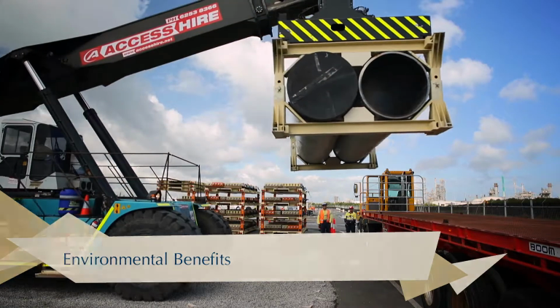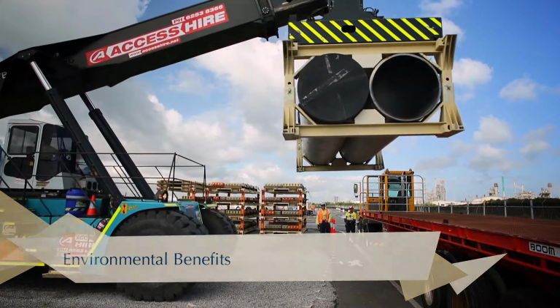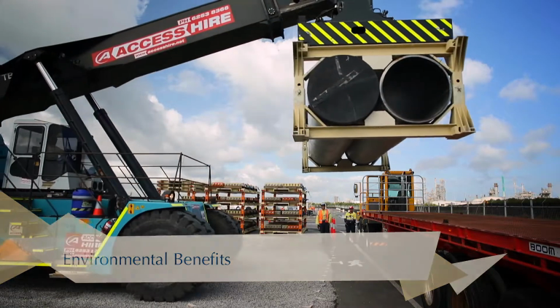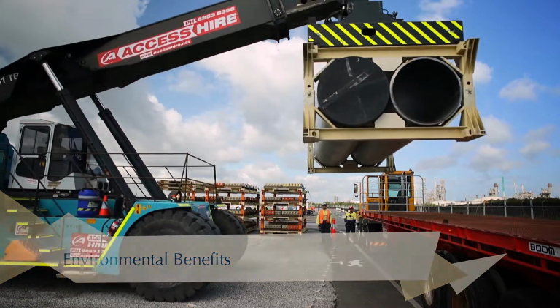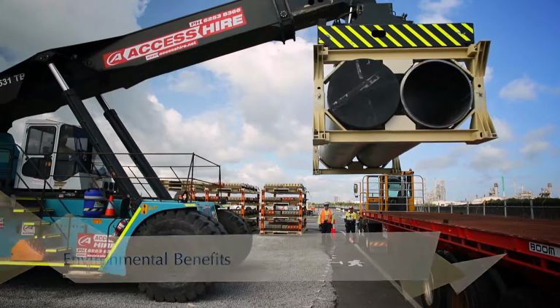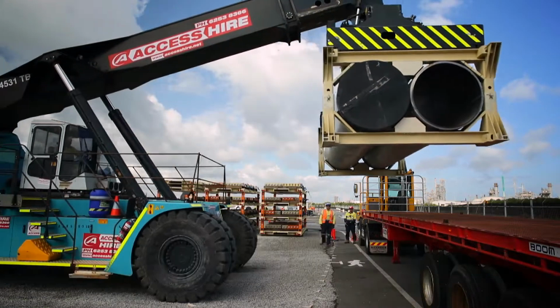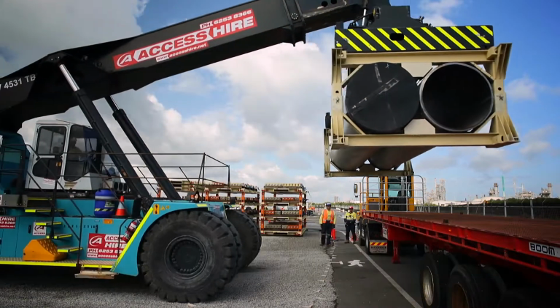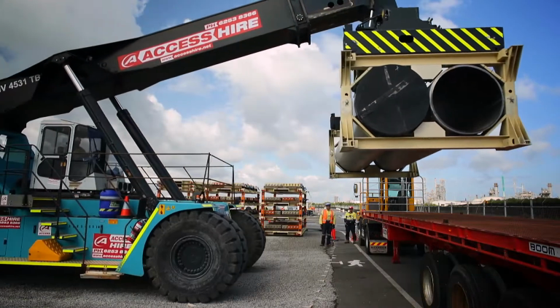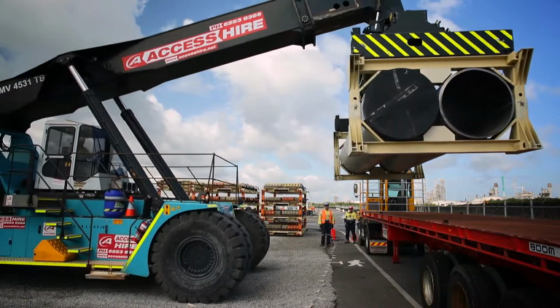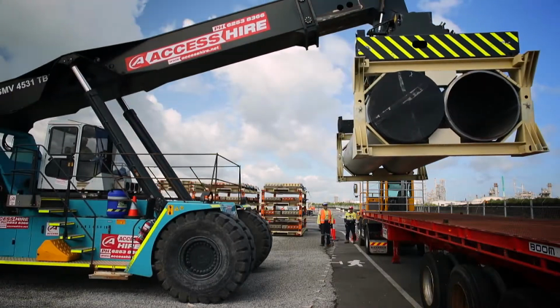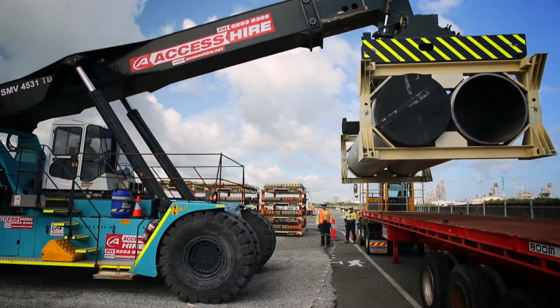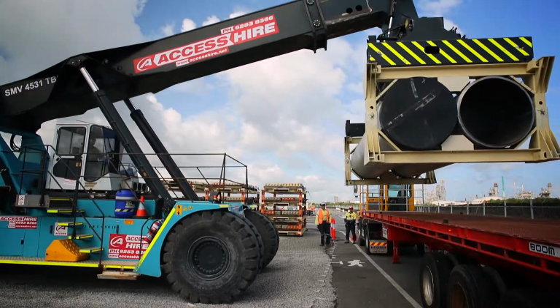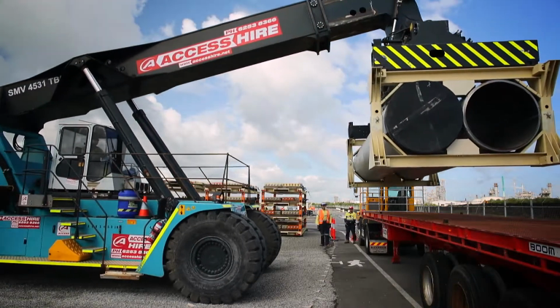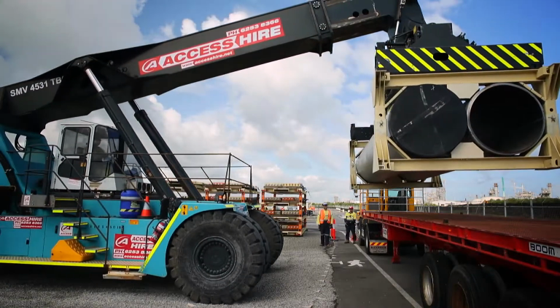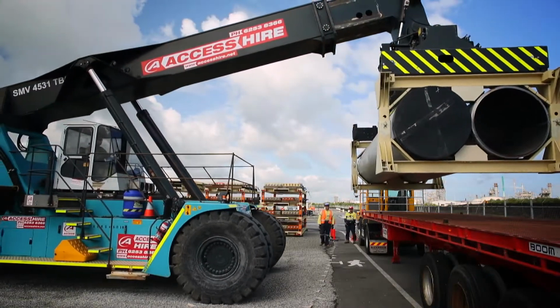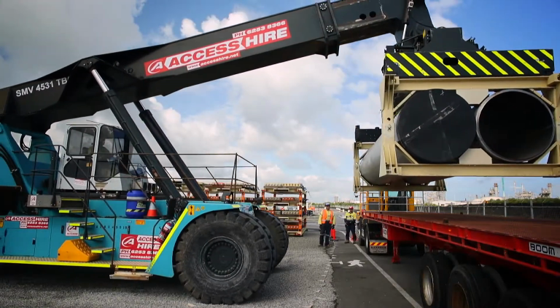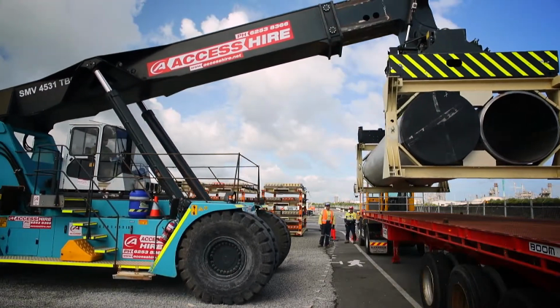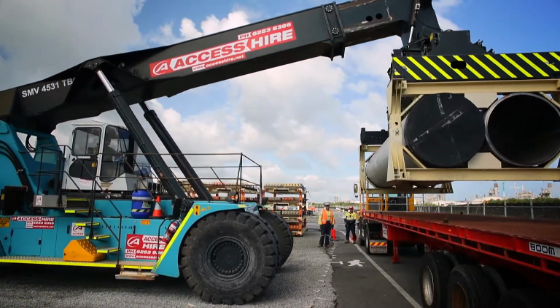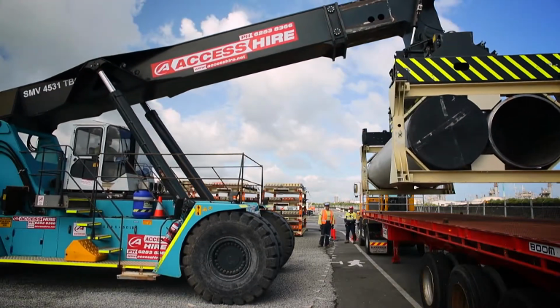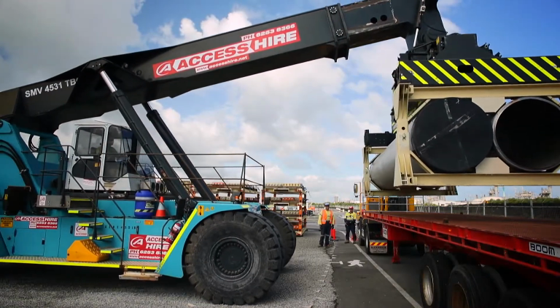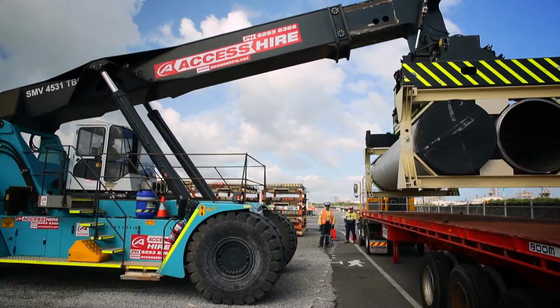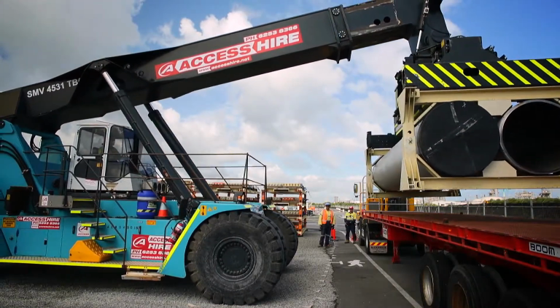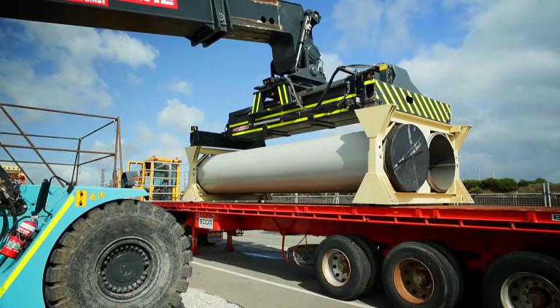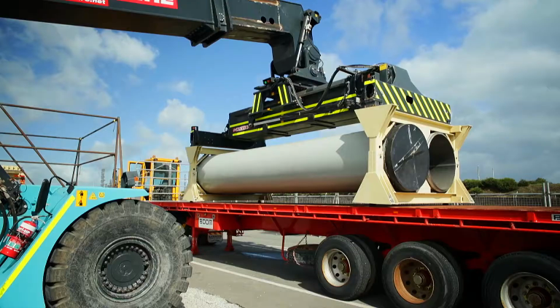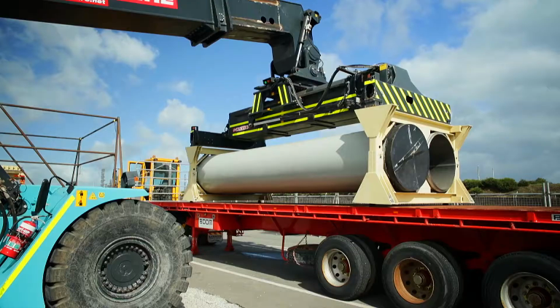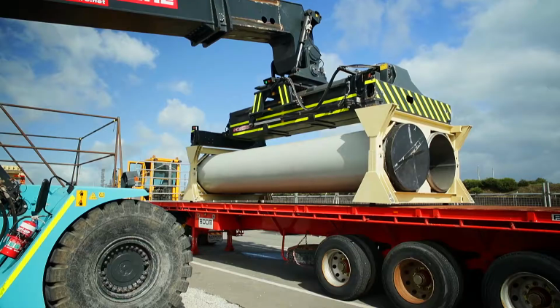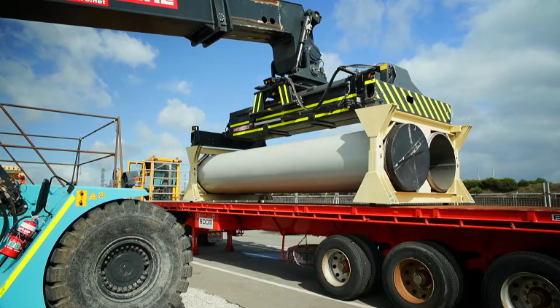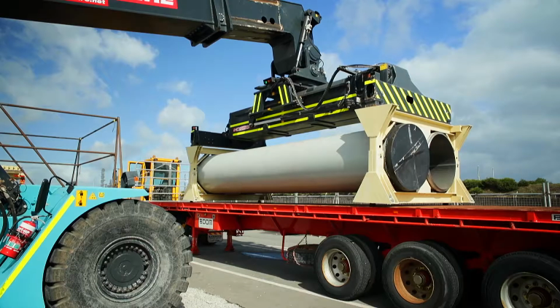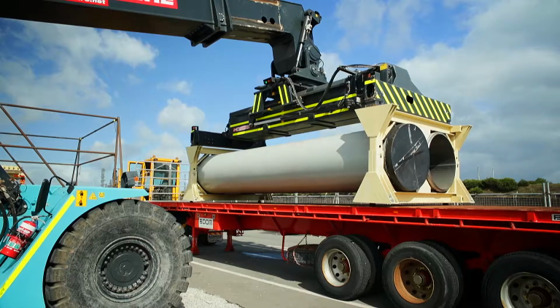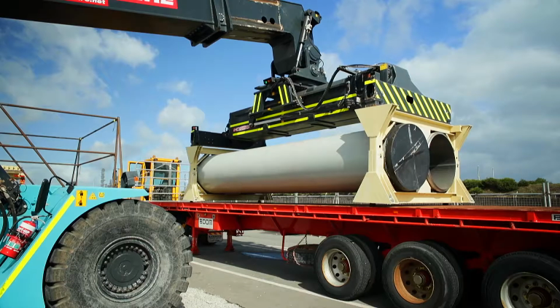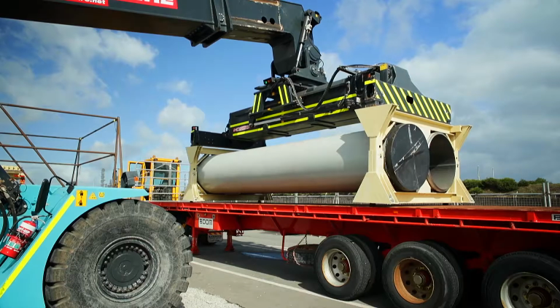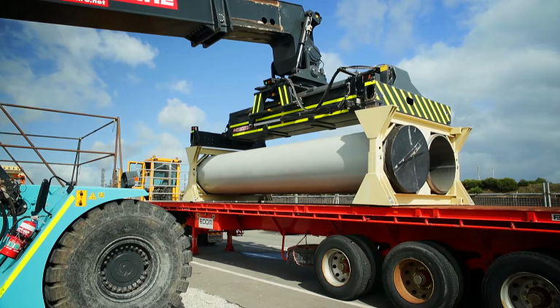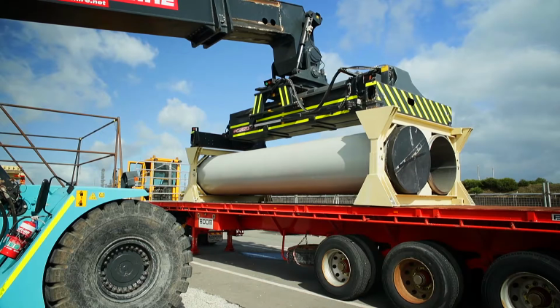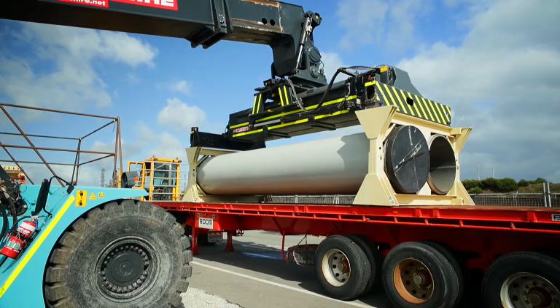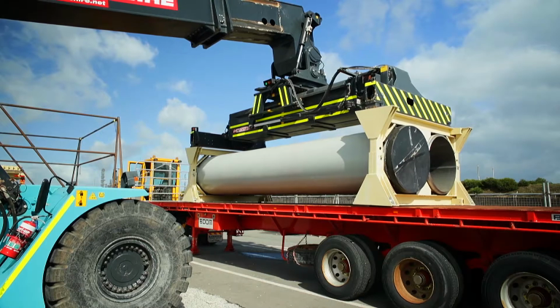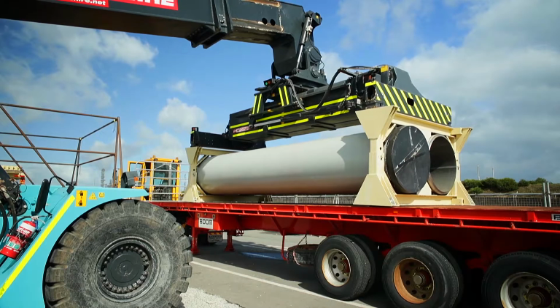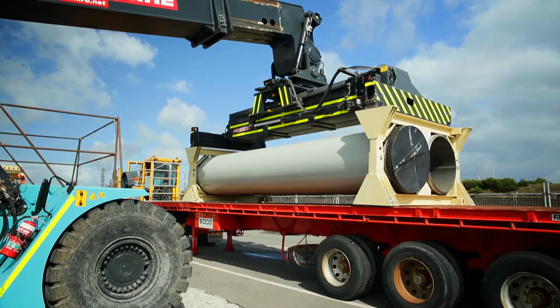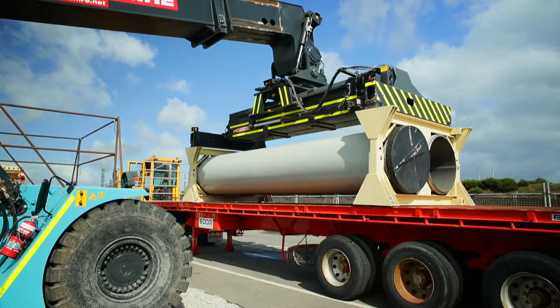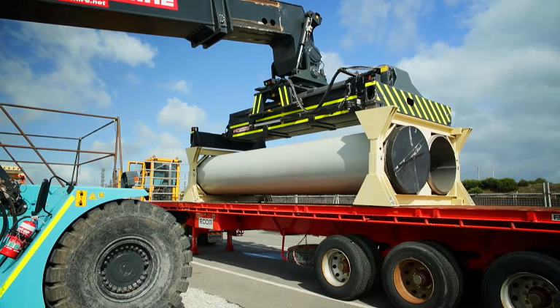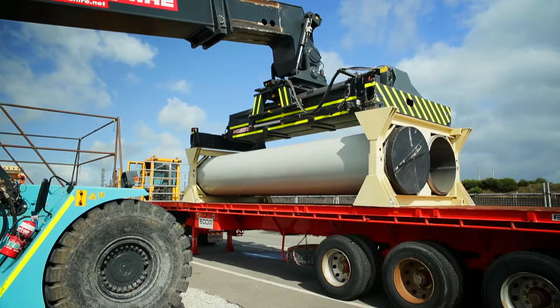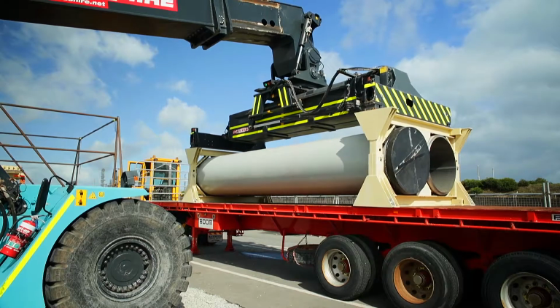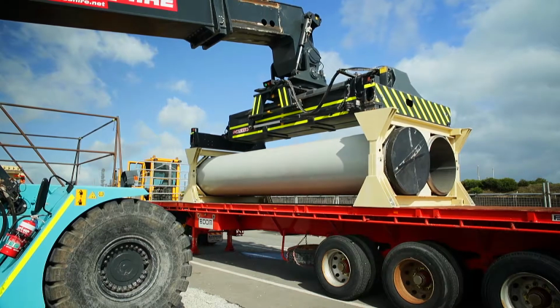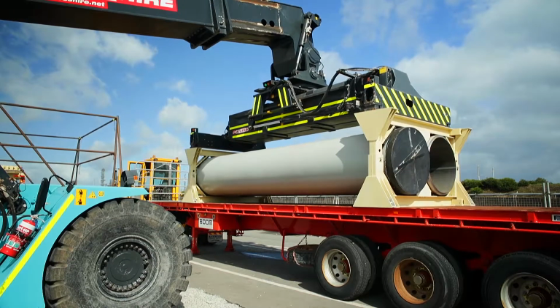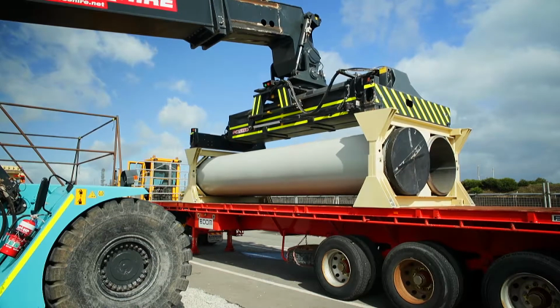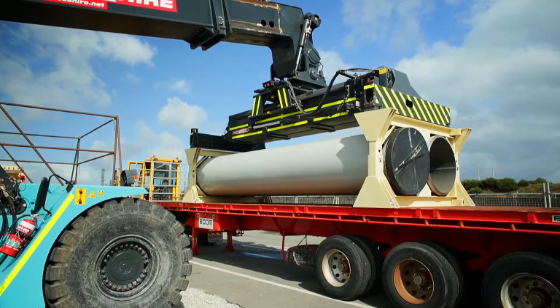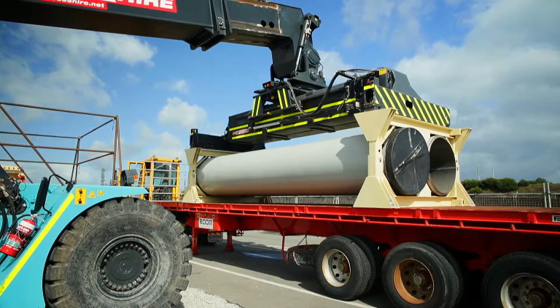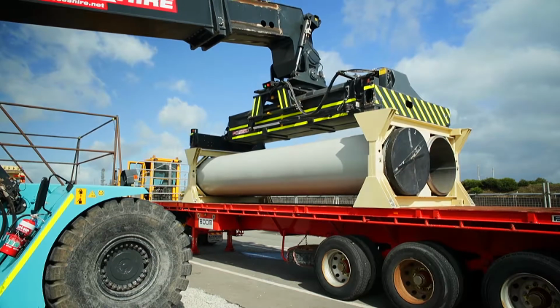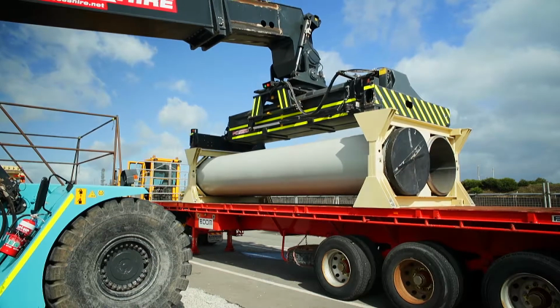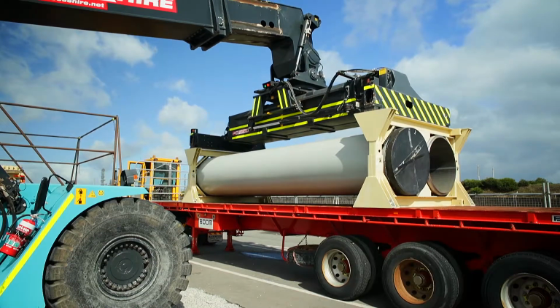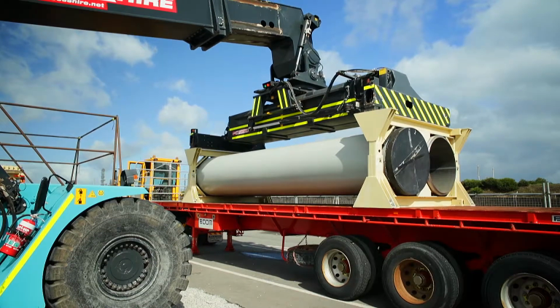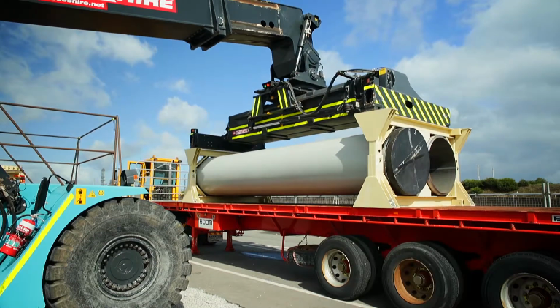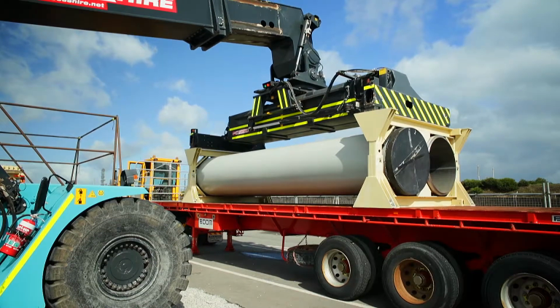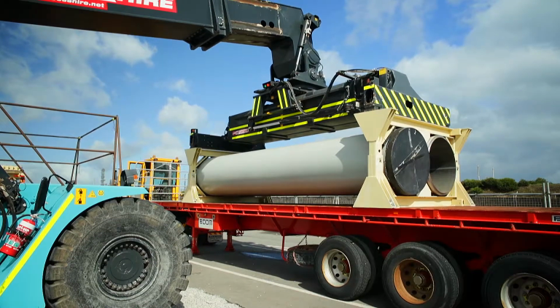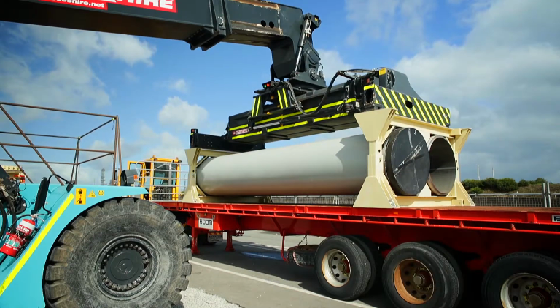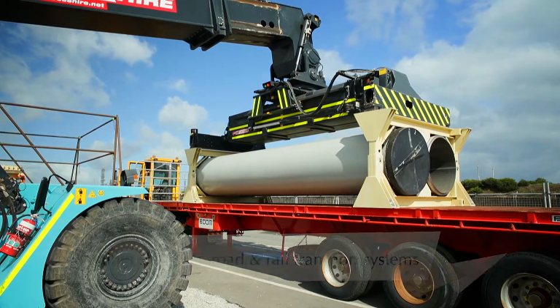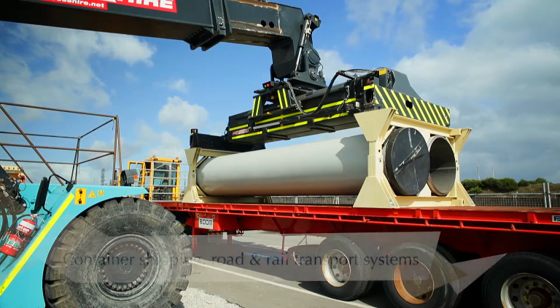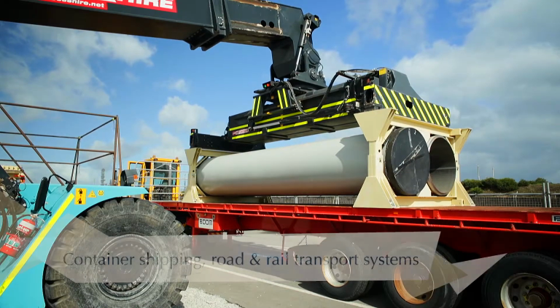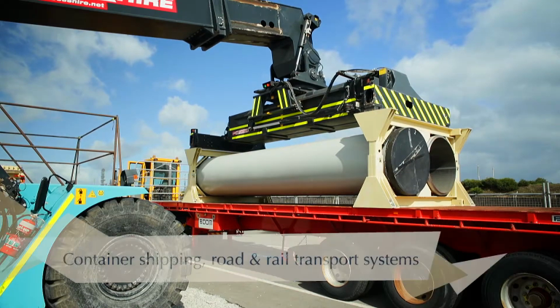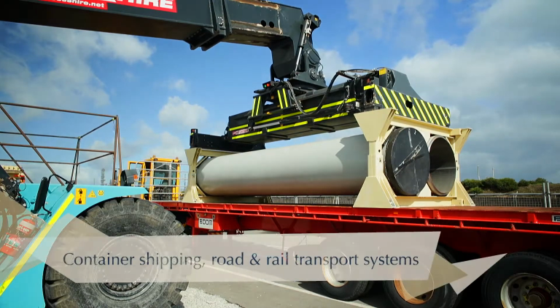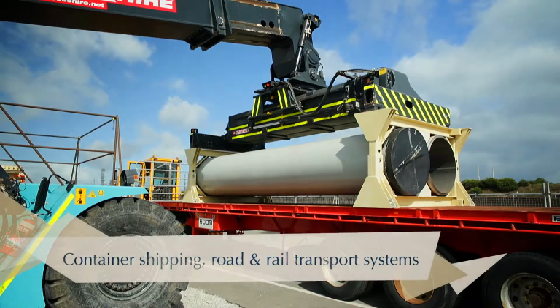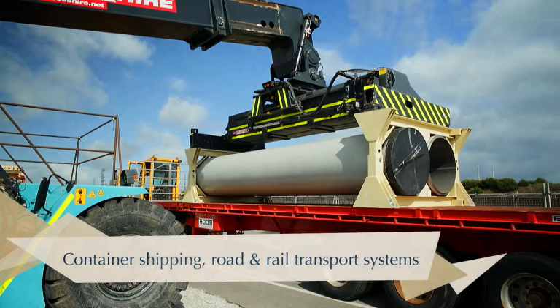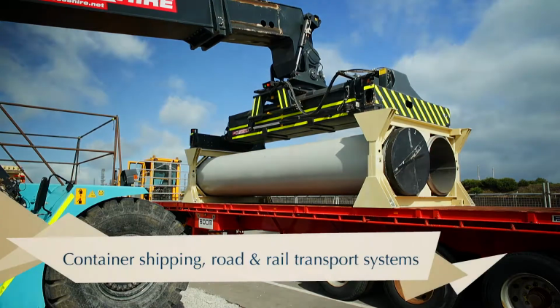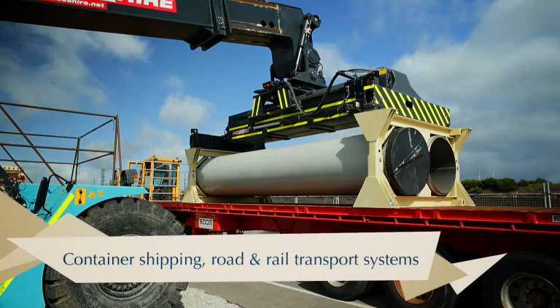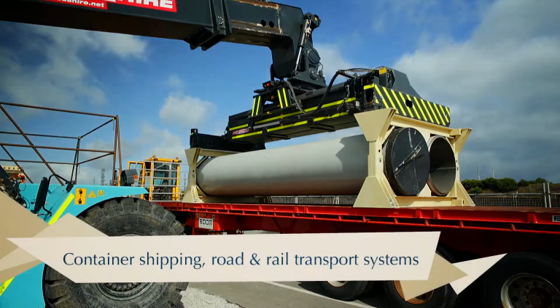Each PILS clamp fits into the 20-foot ISO container footprint, enabling integration into existing logistics systems.